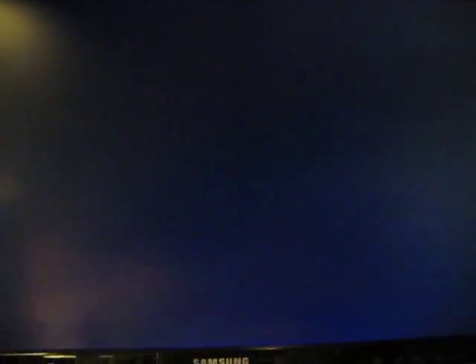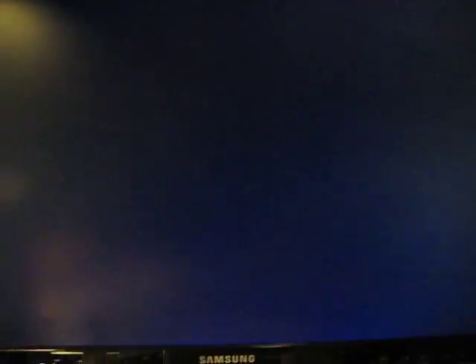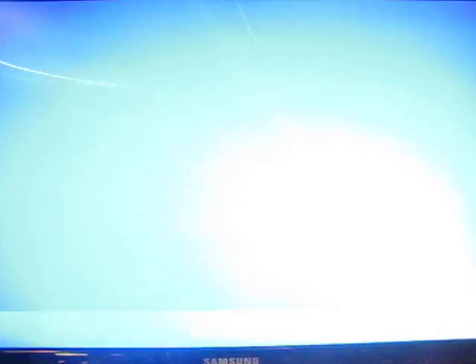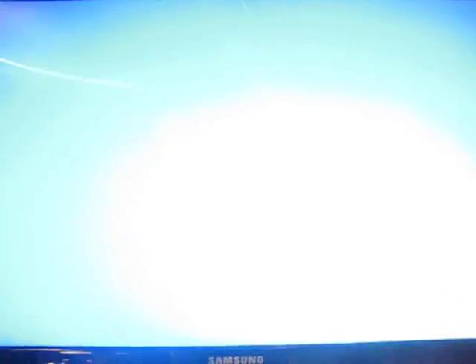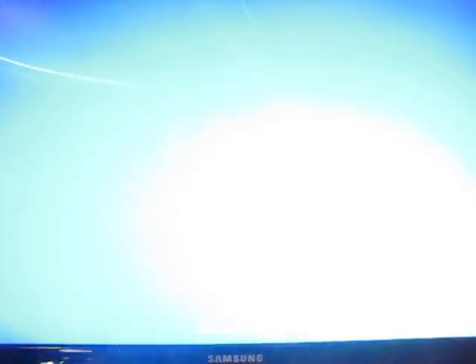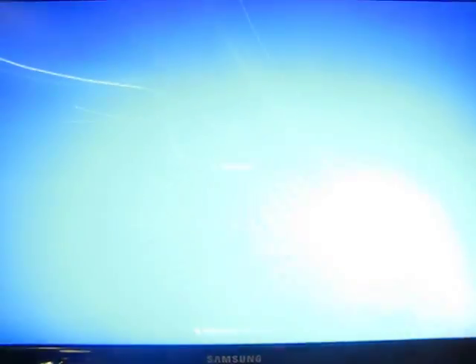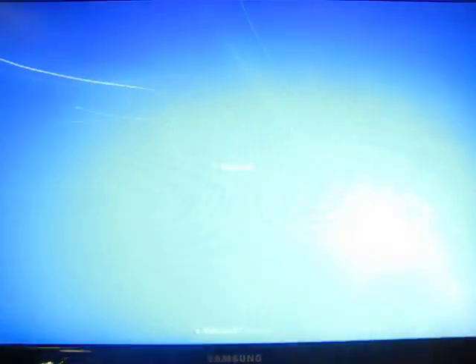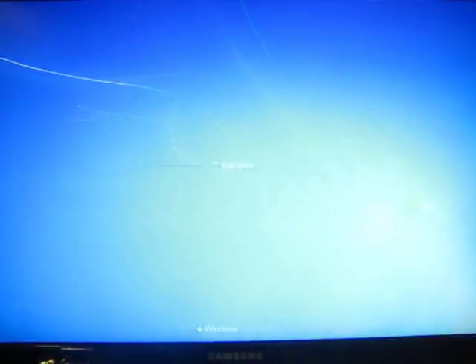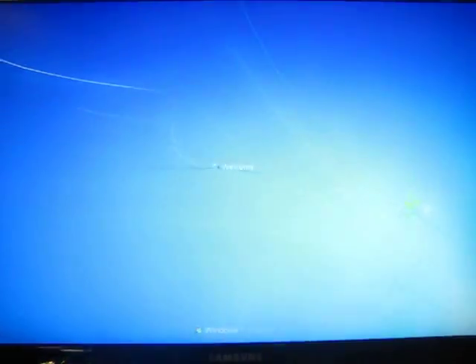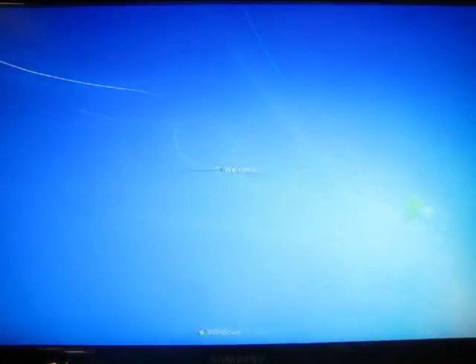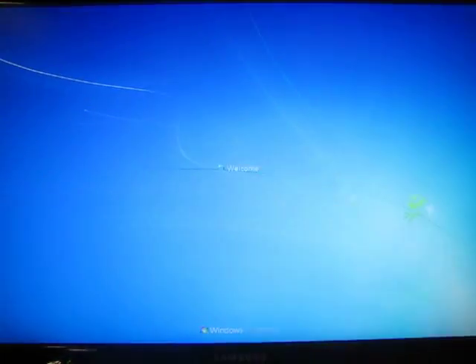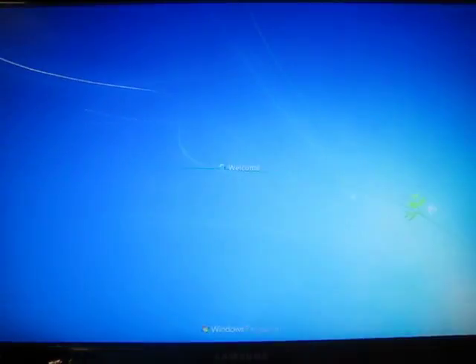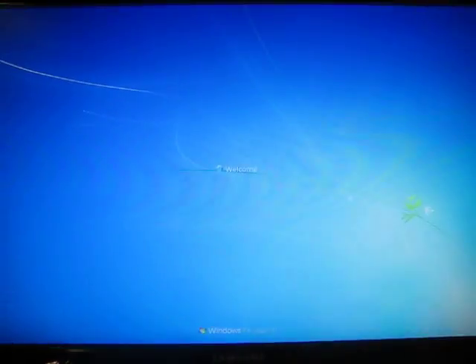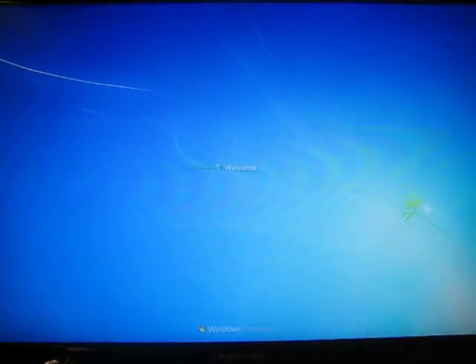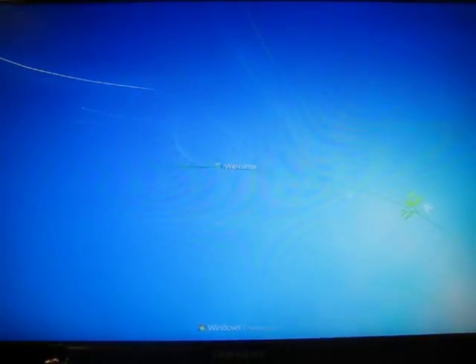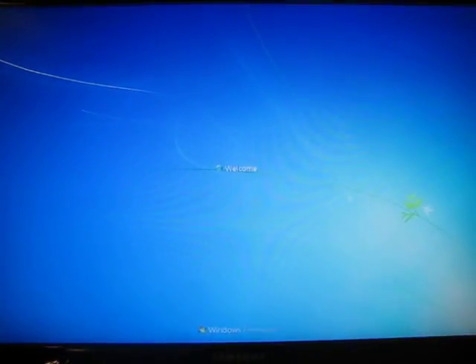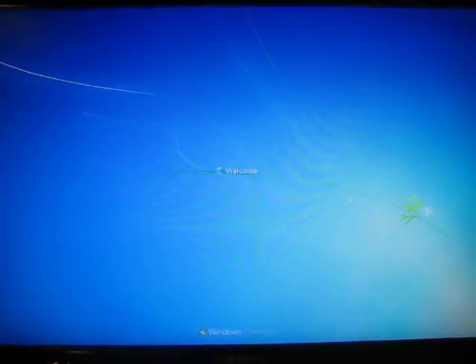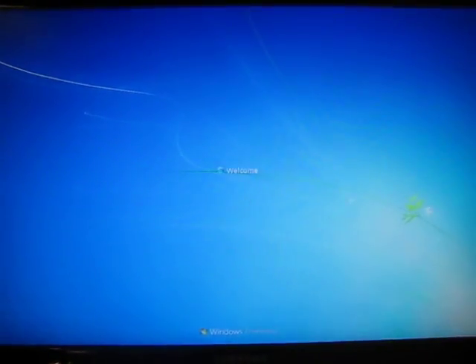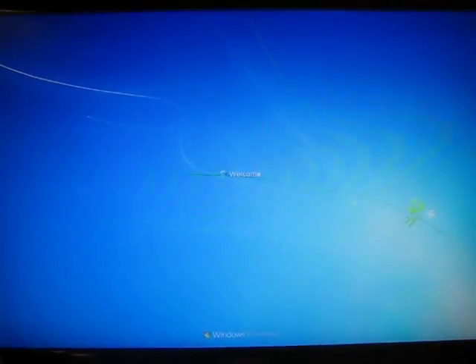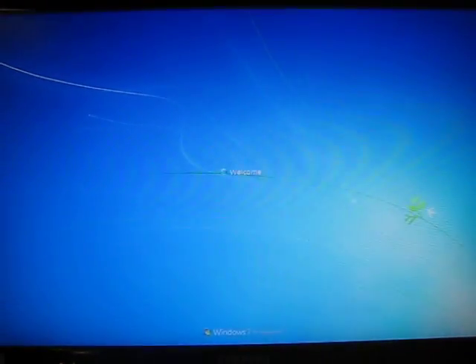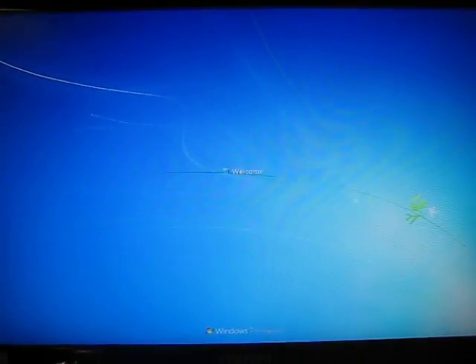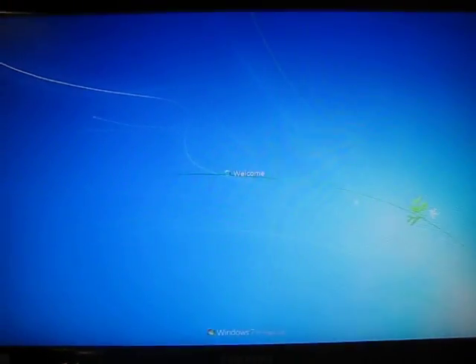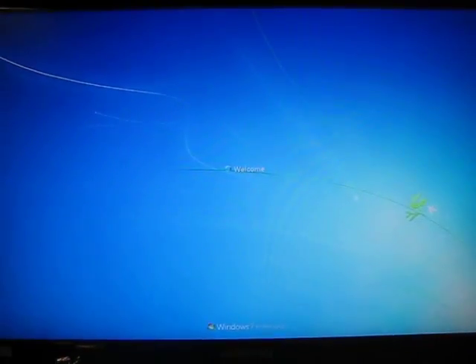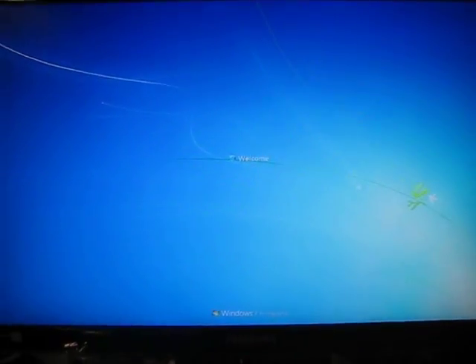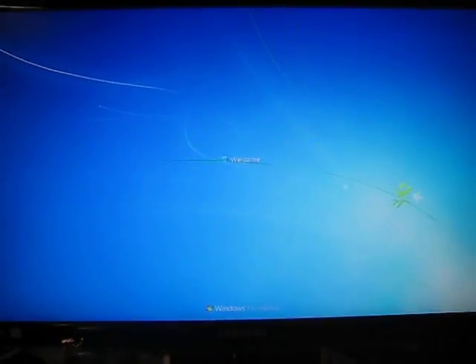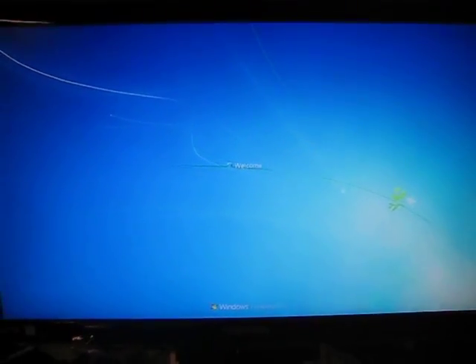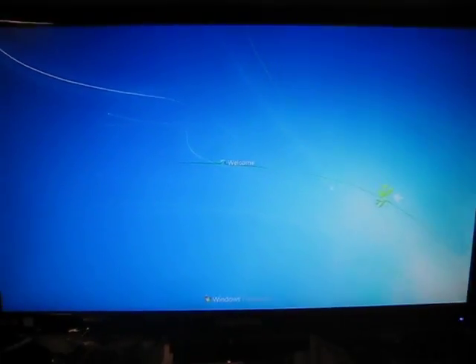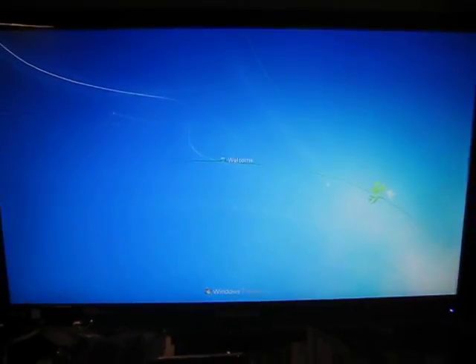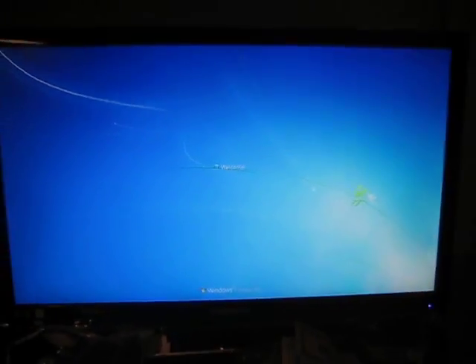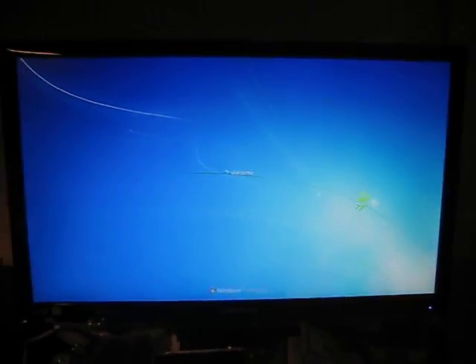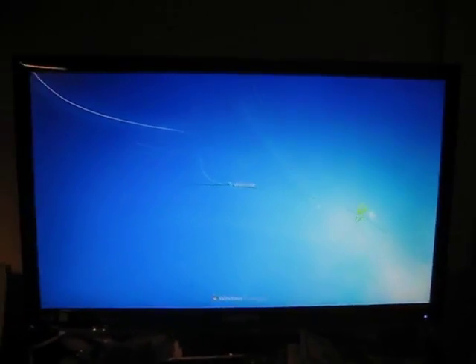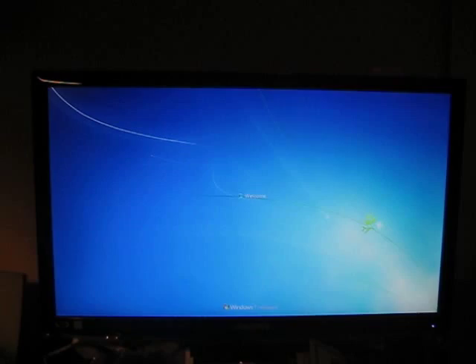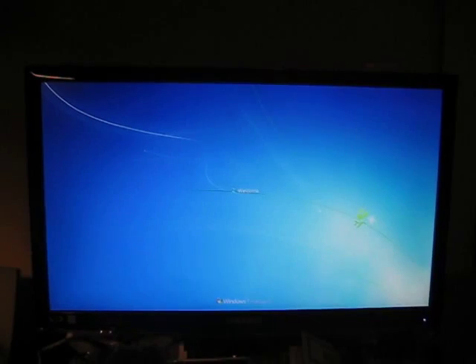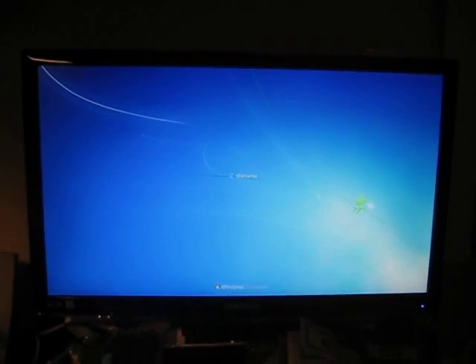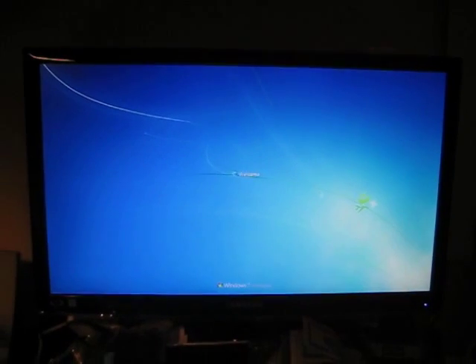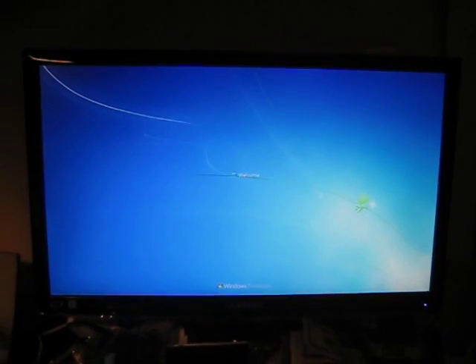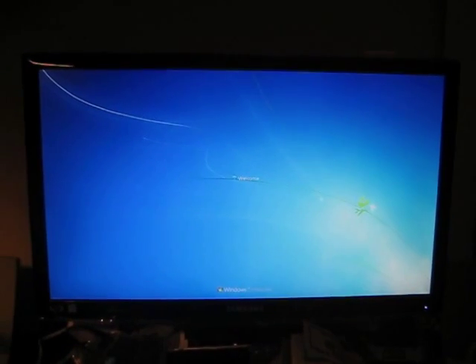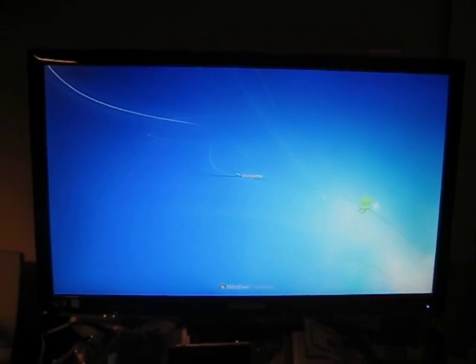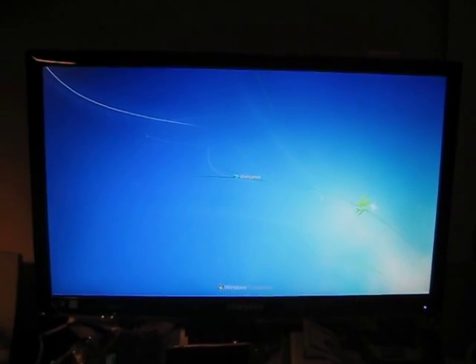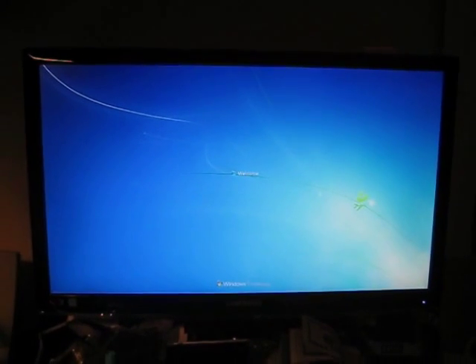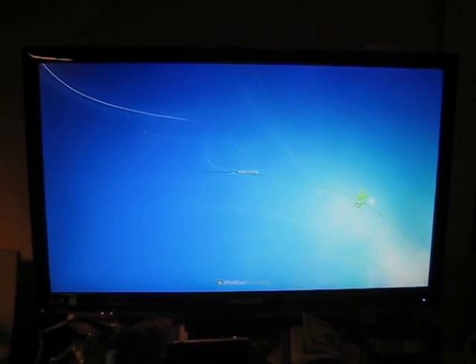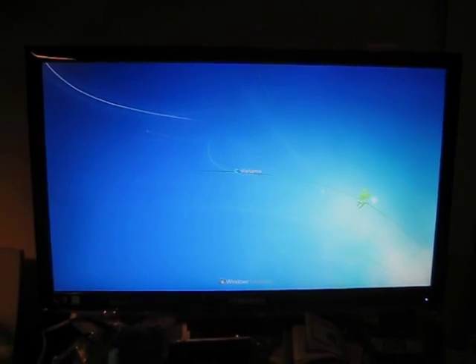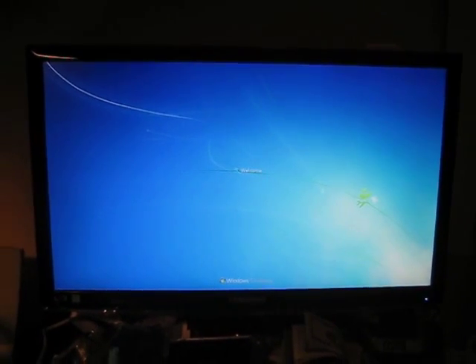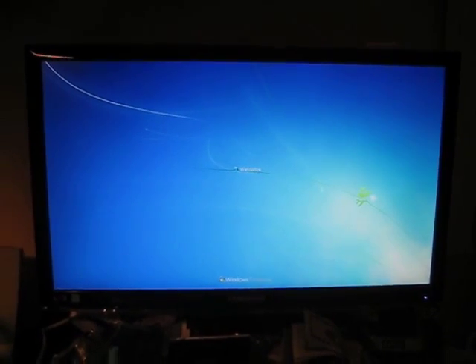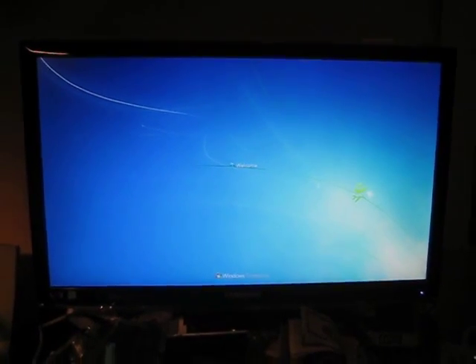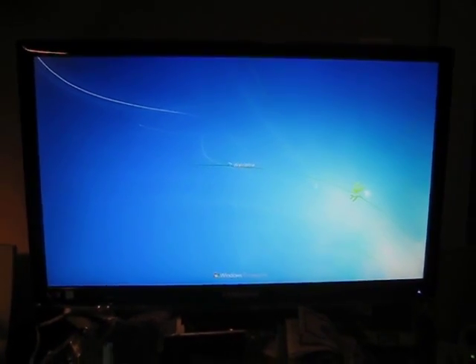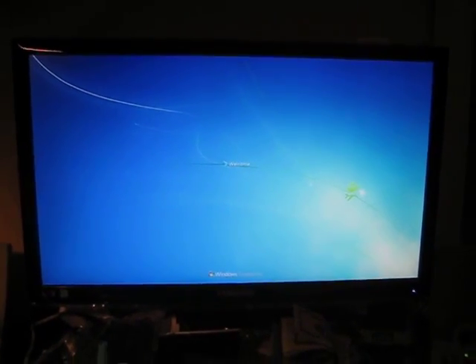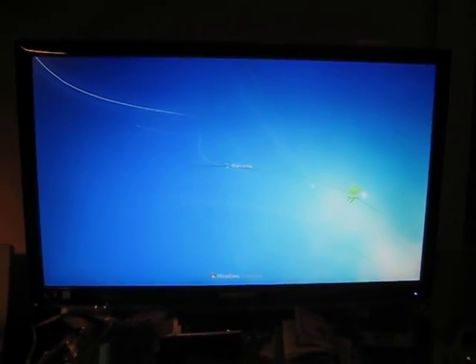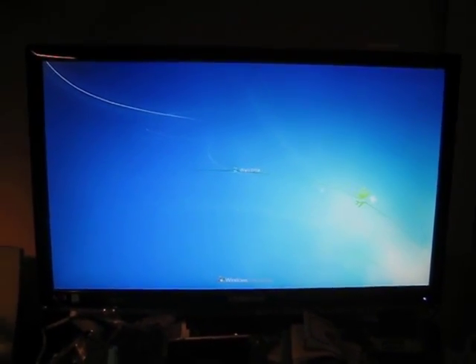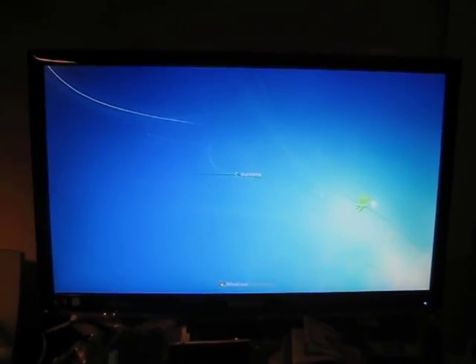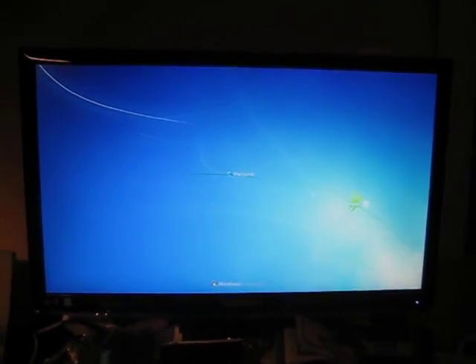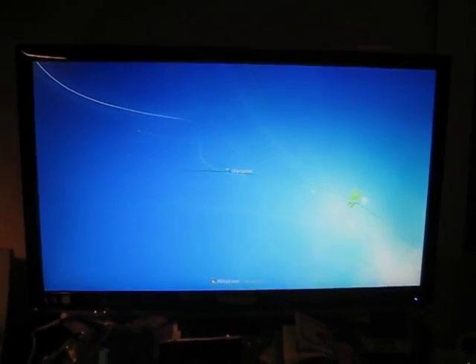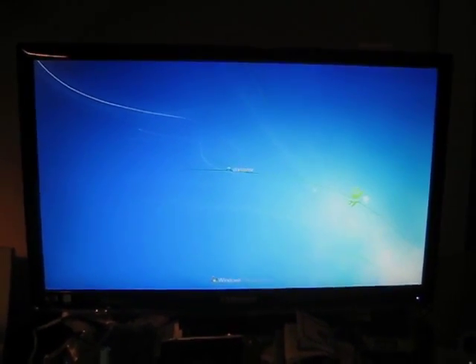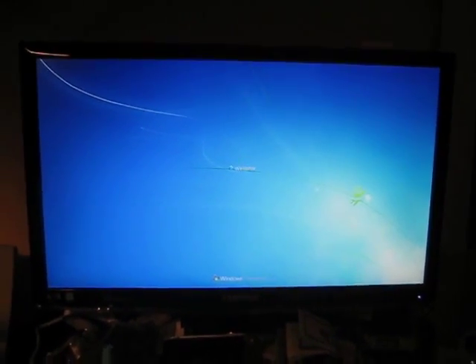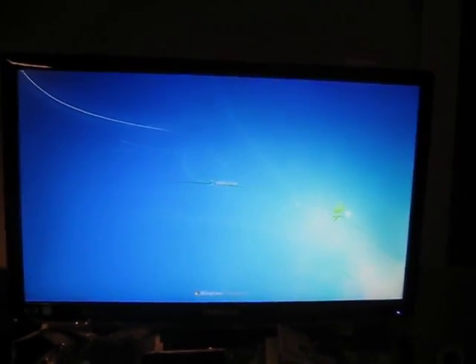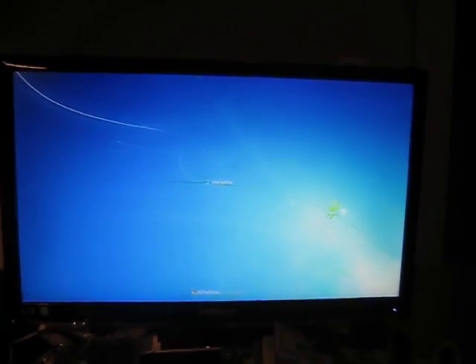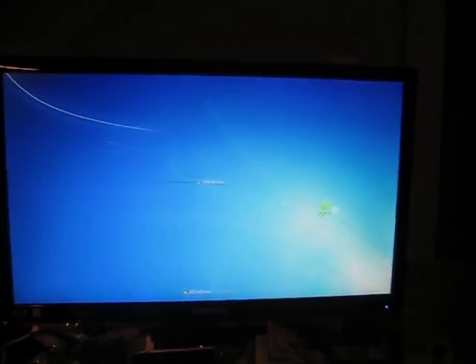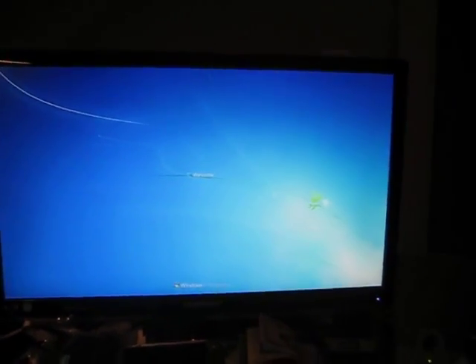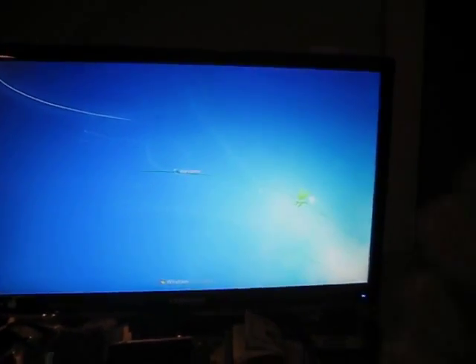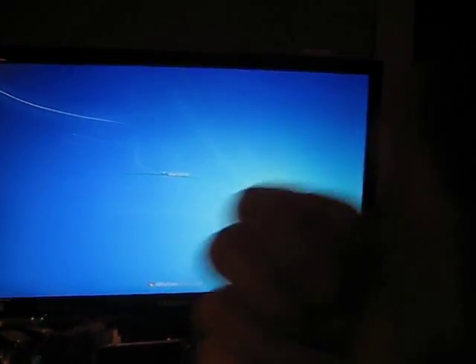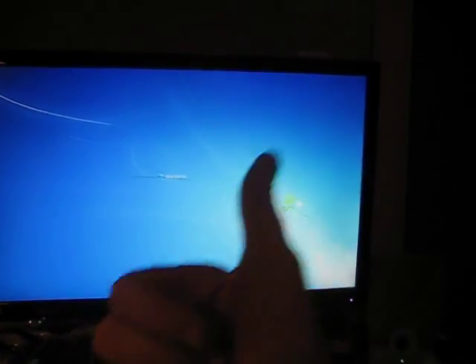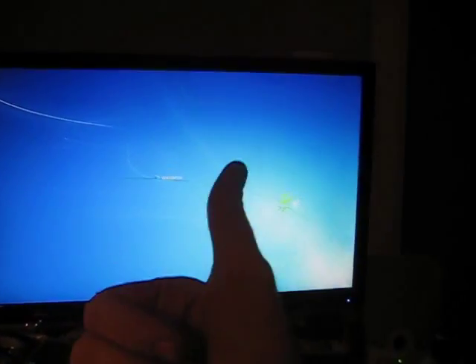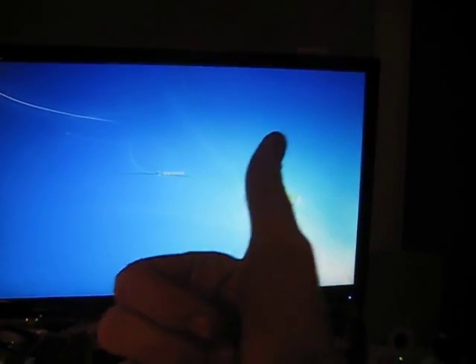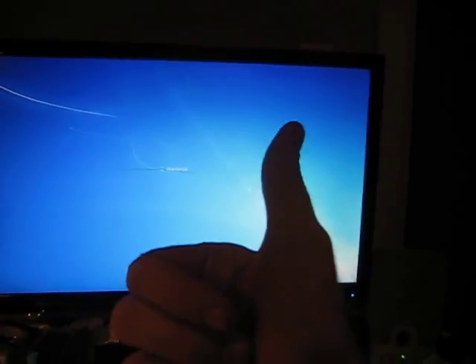Looks like the hard drive is totally back to normal. That's pretty awesome. Yeah!